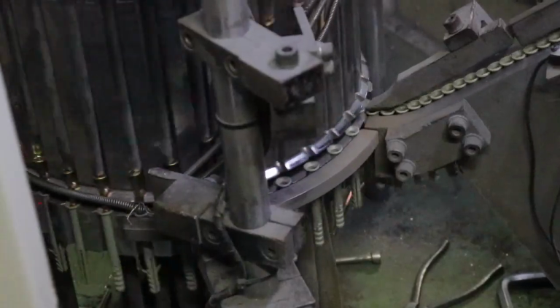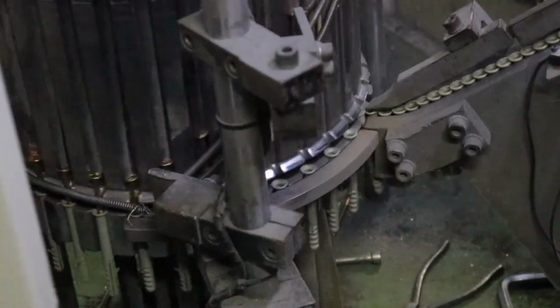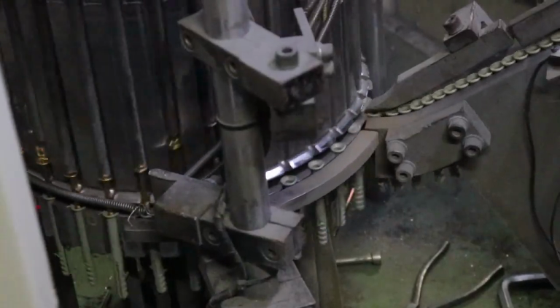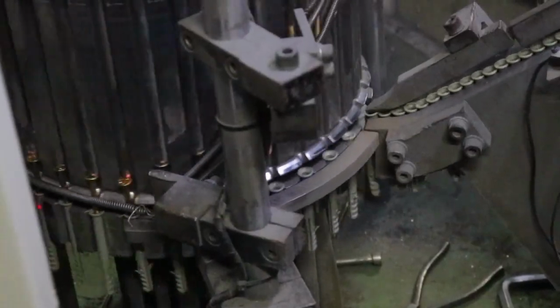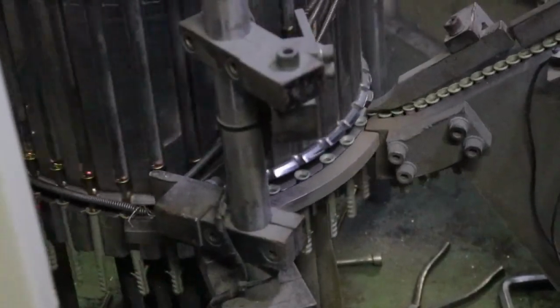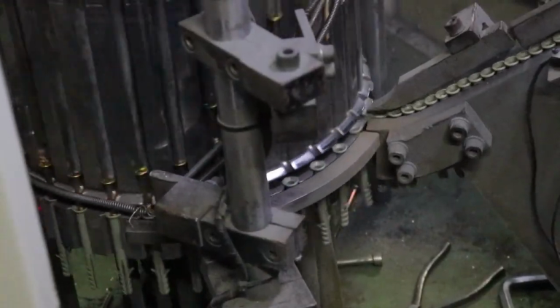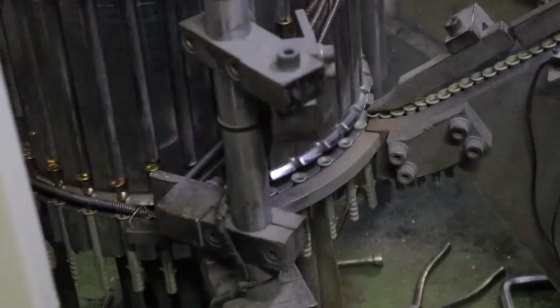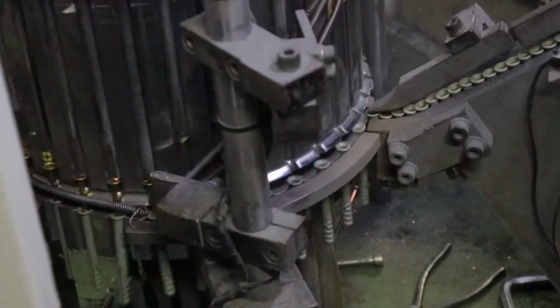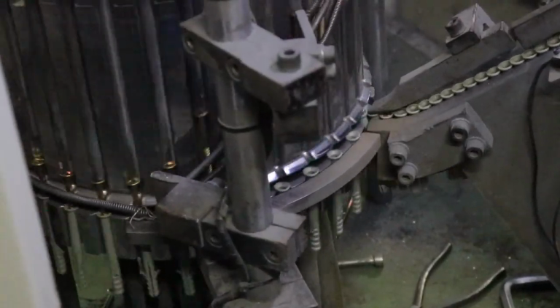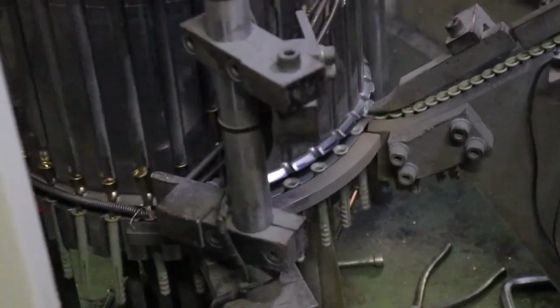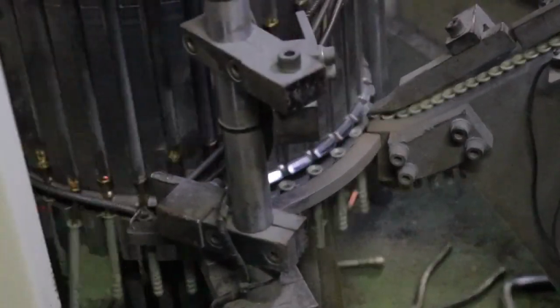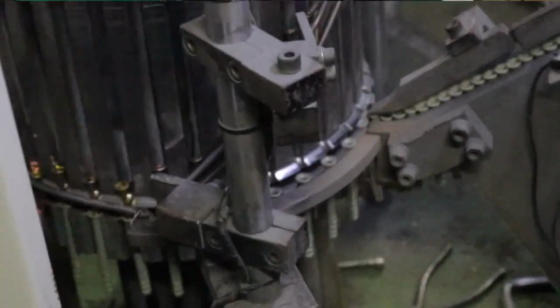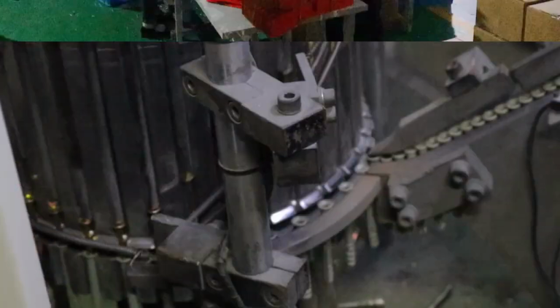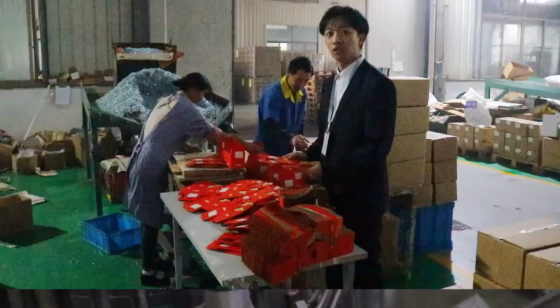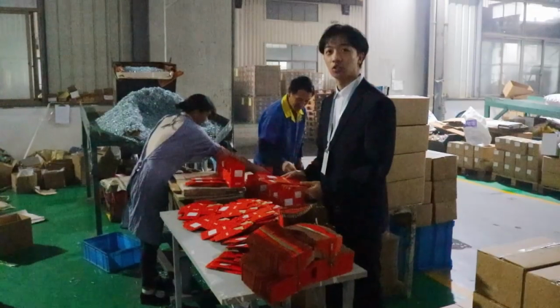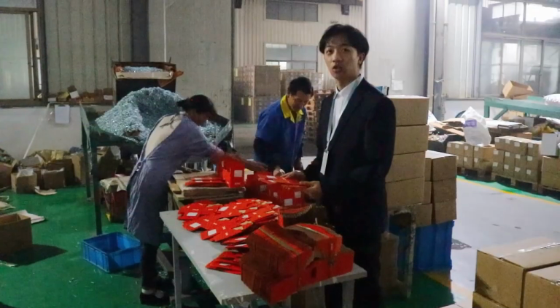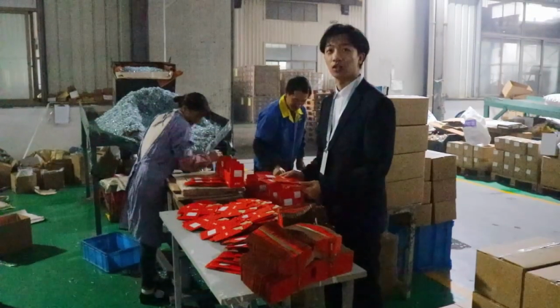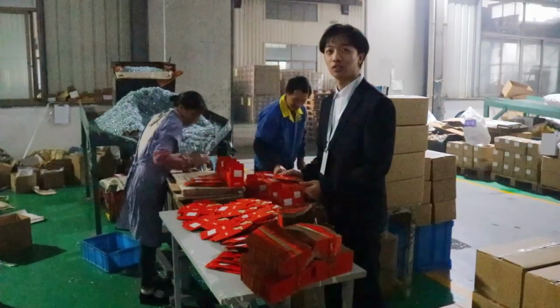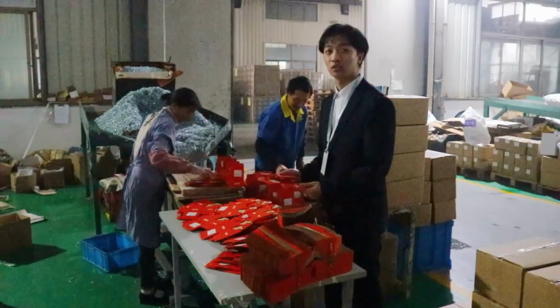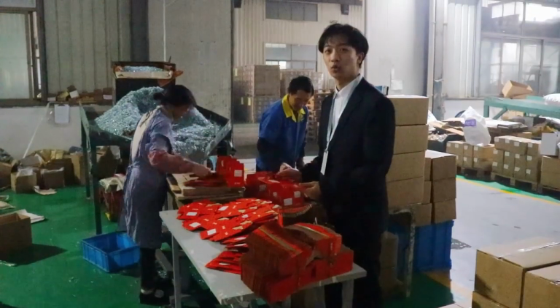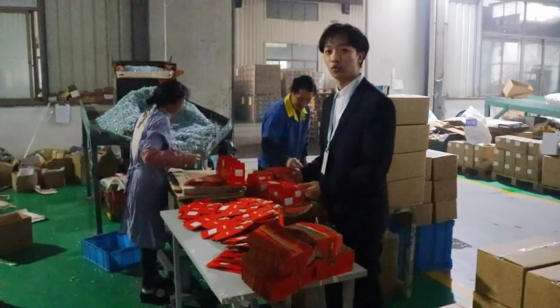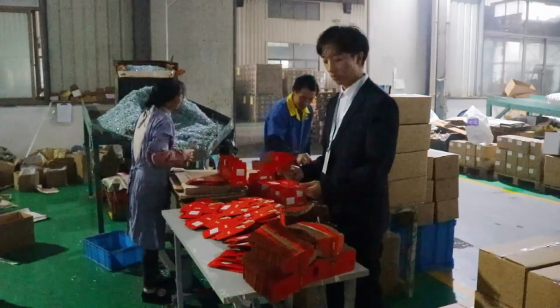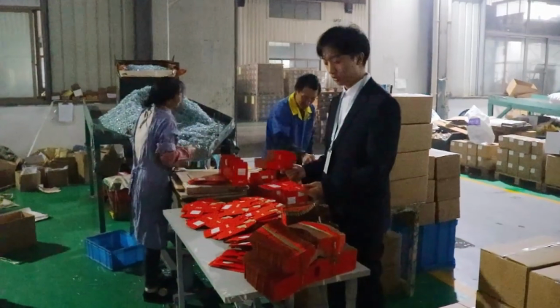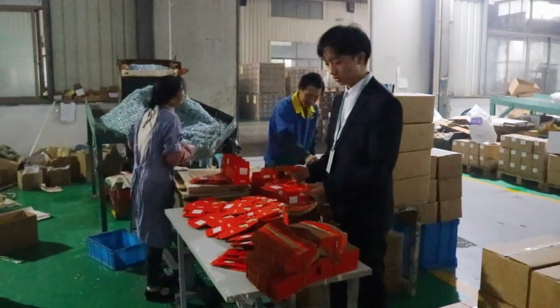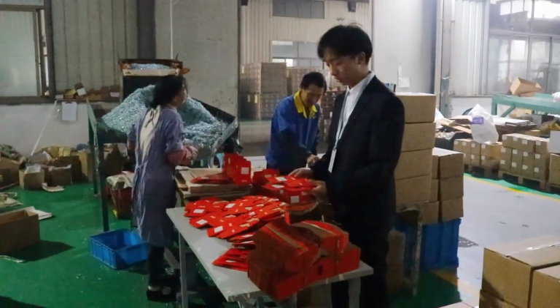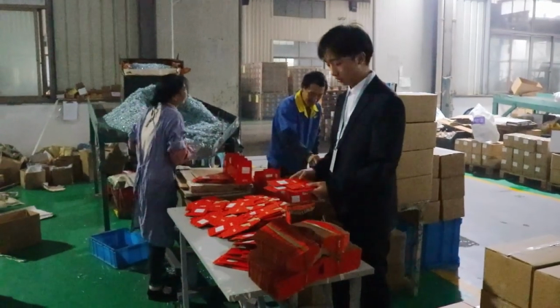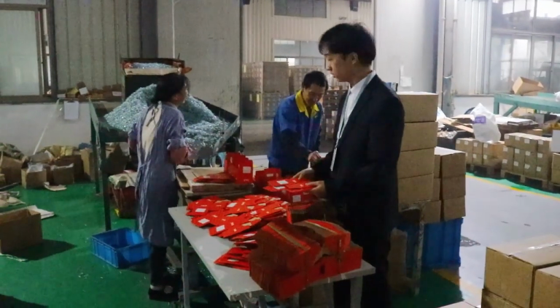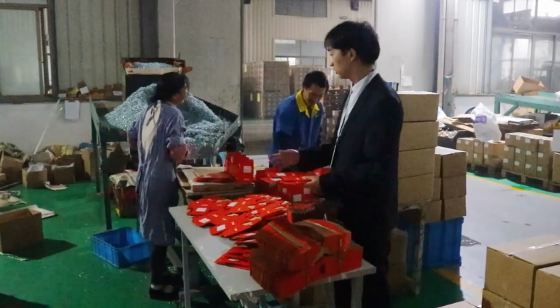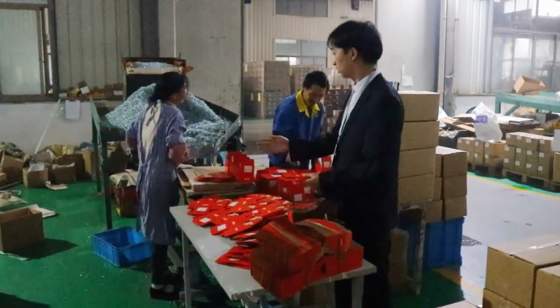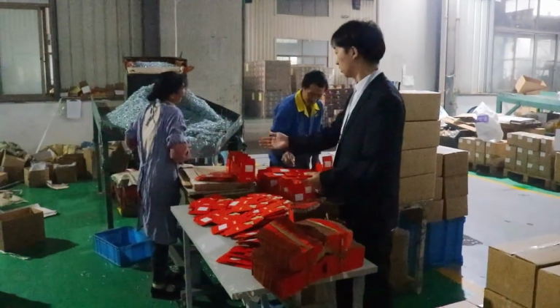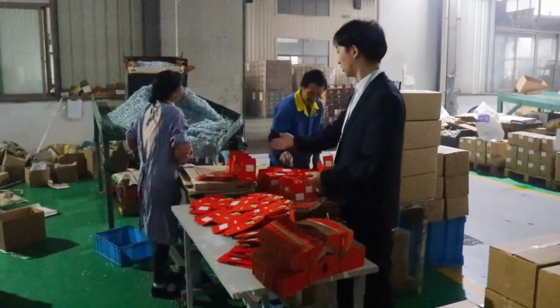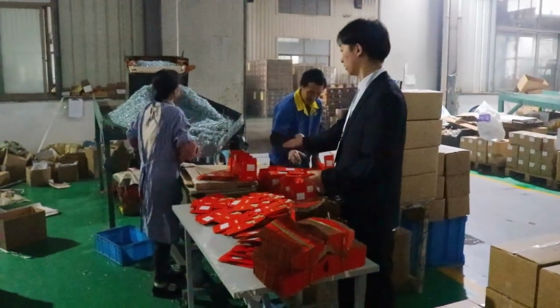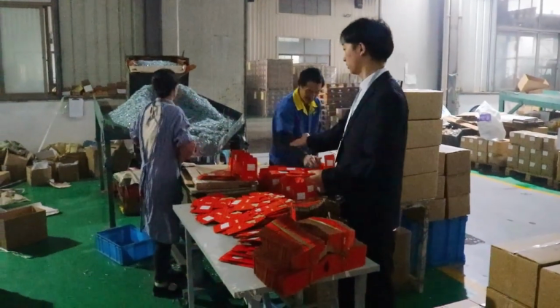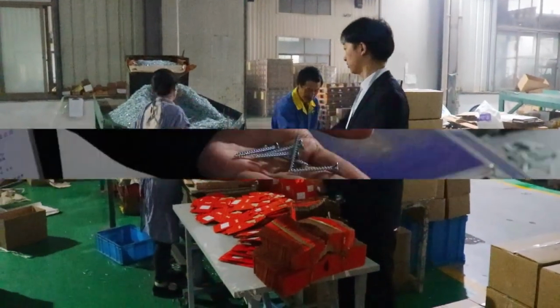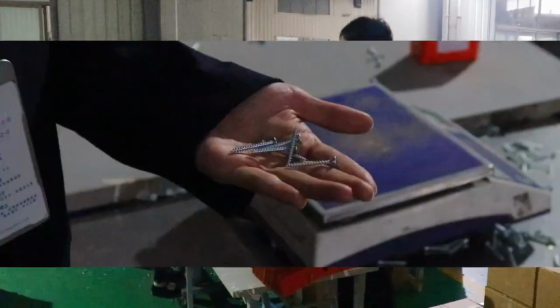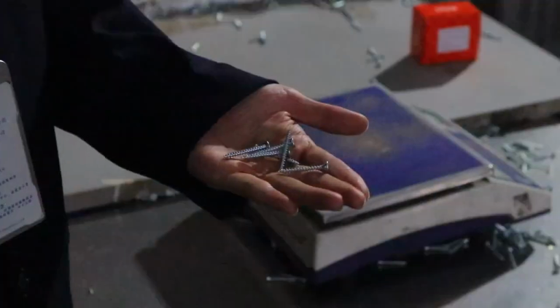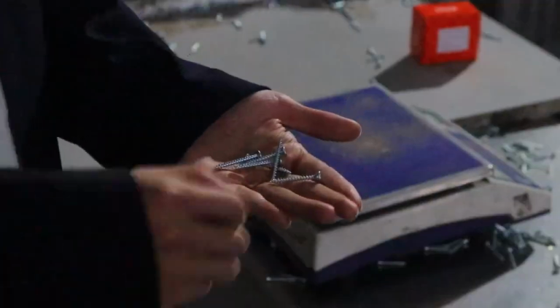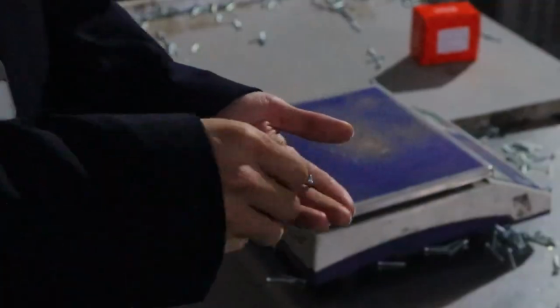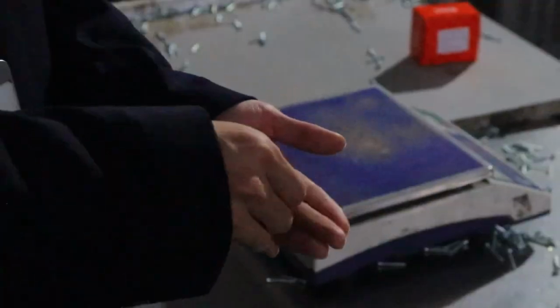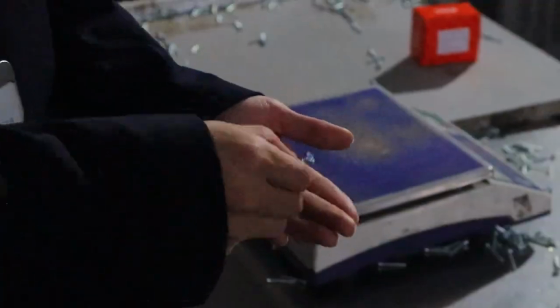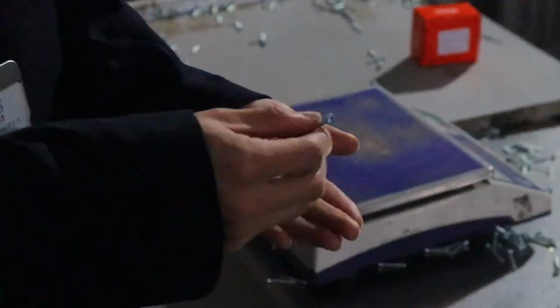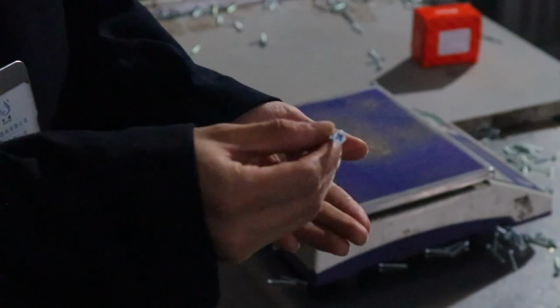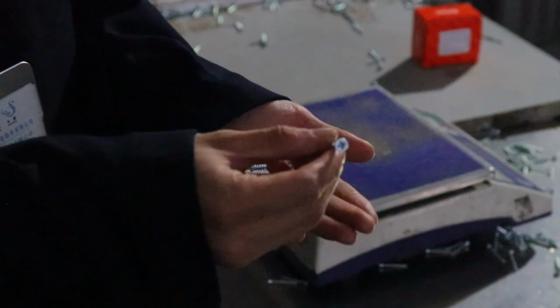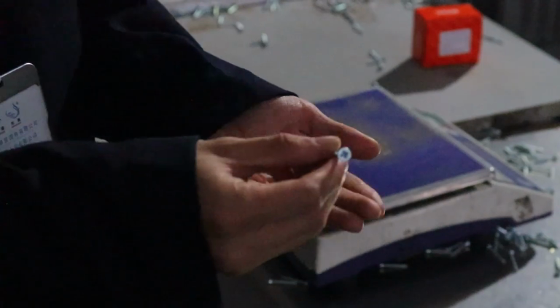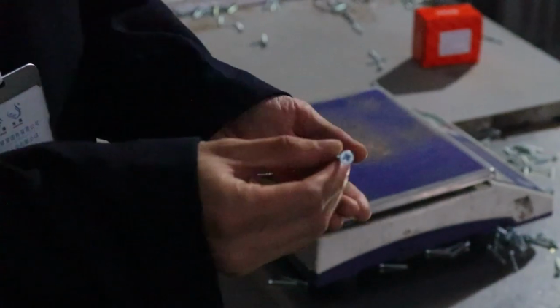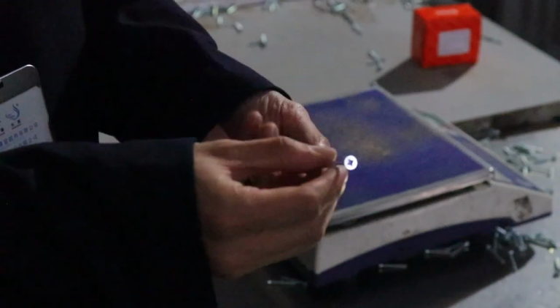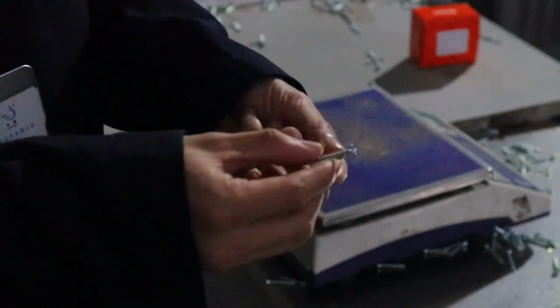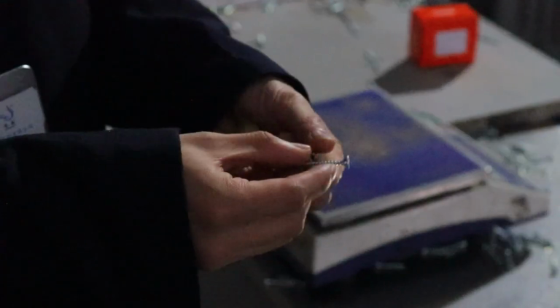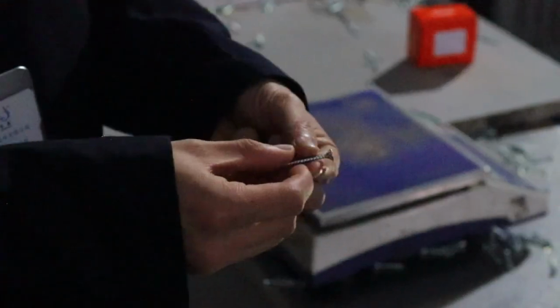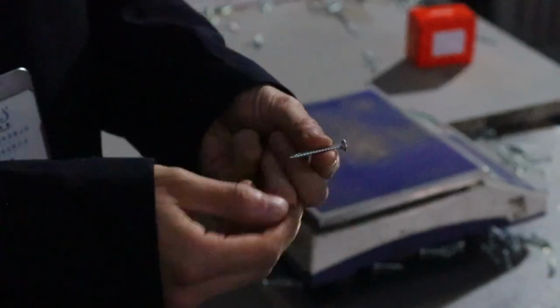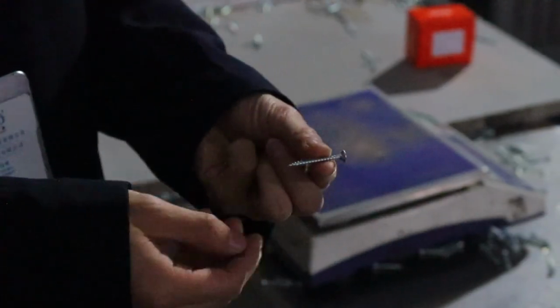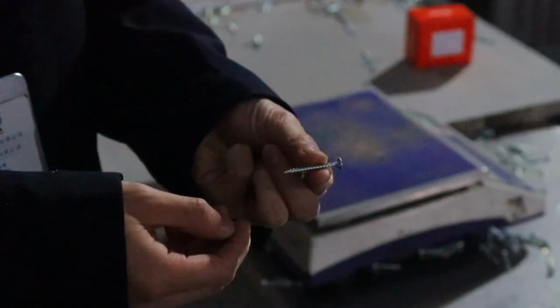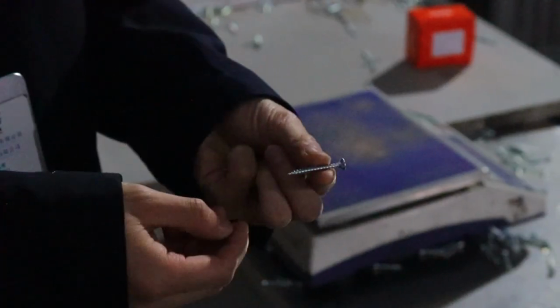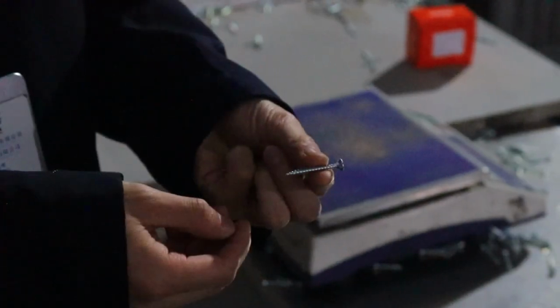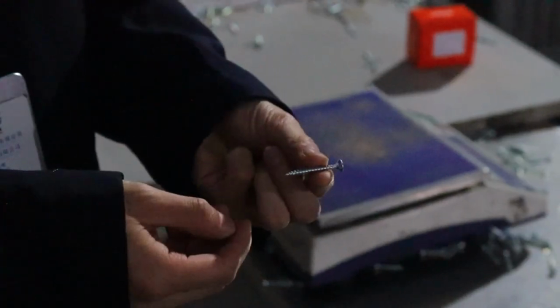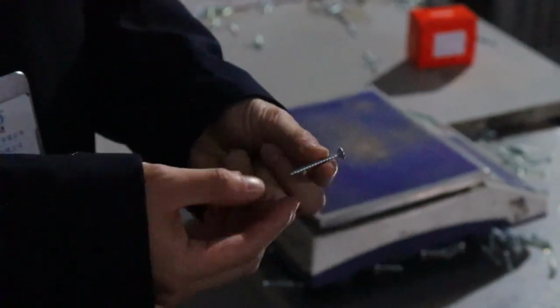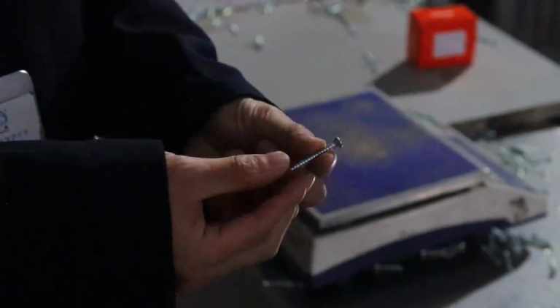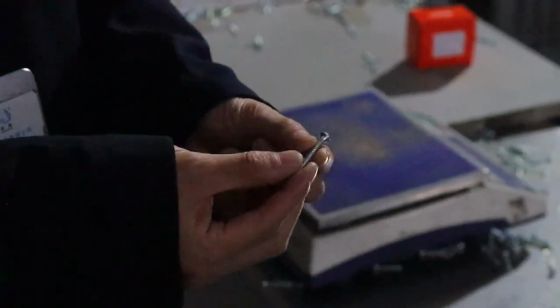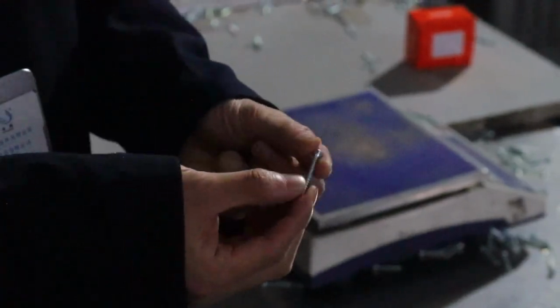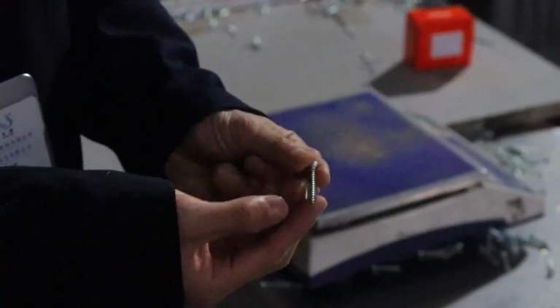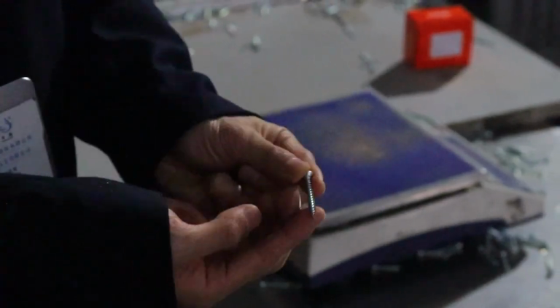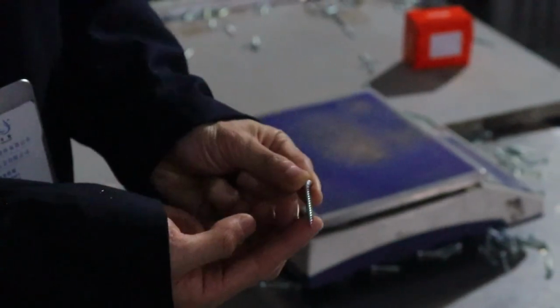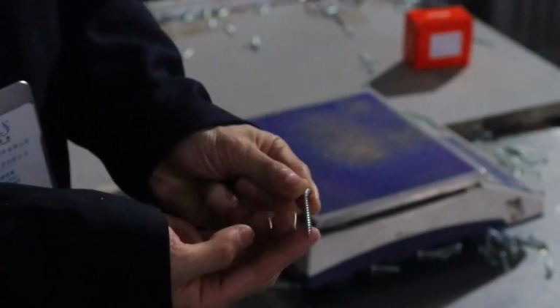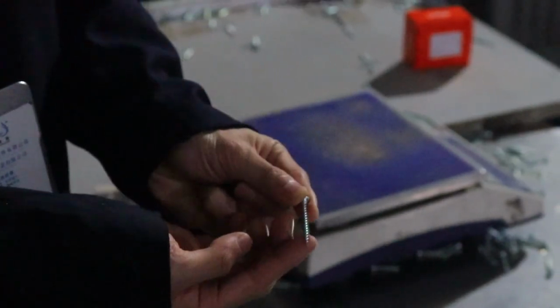In my hand, this is a color box and here is one of our best seller screws.